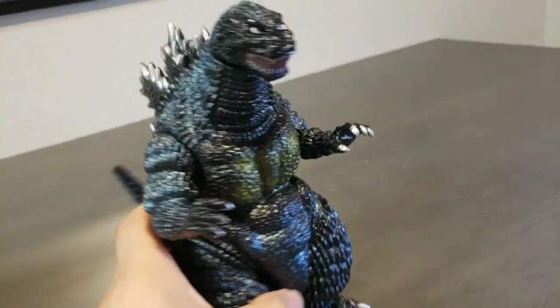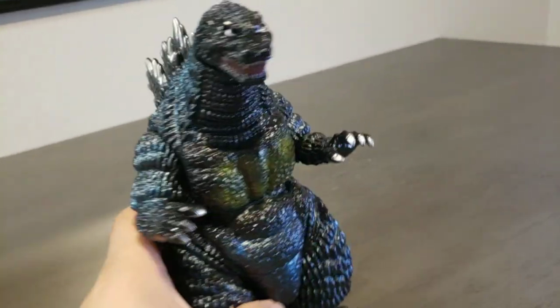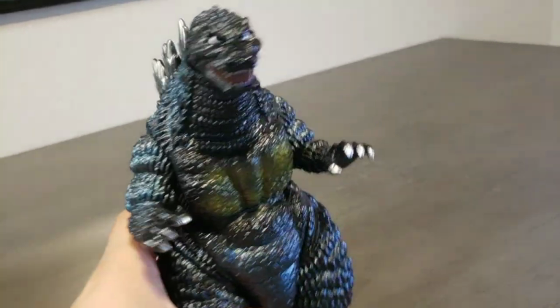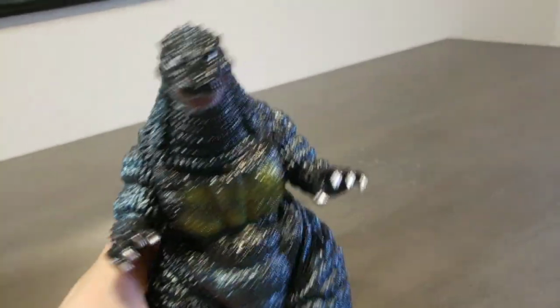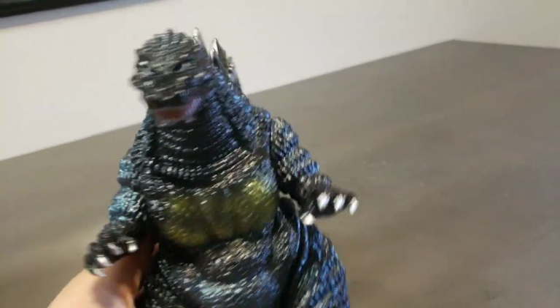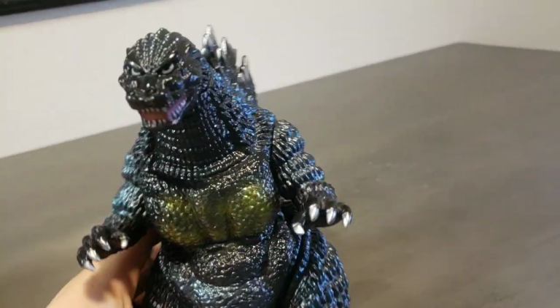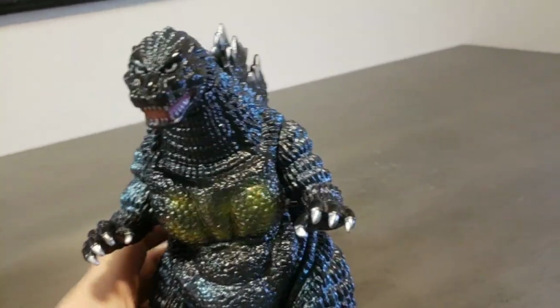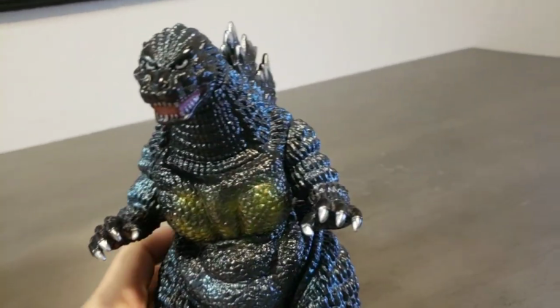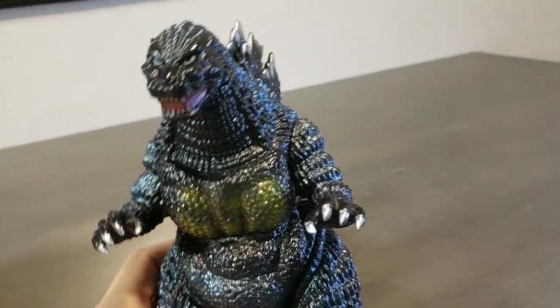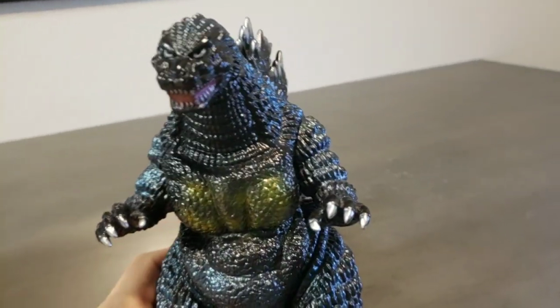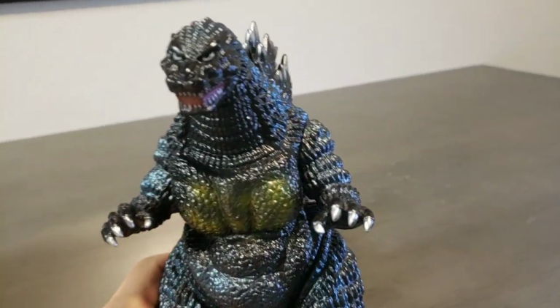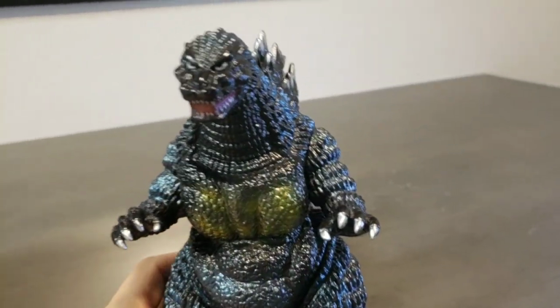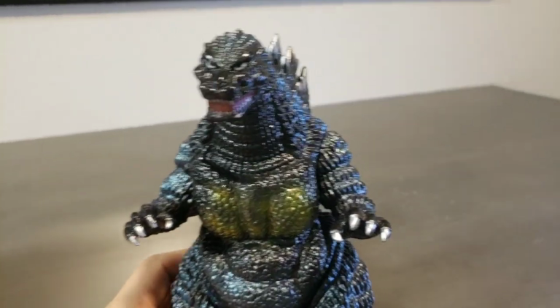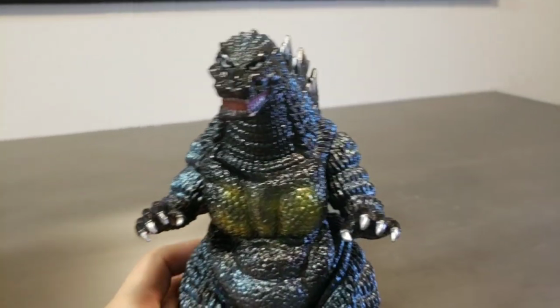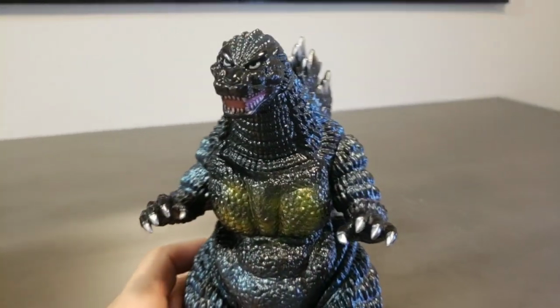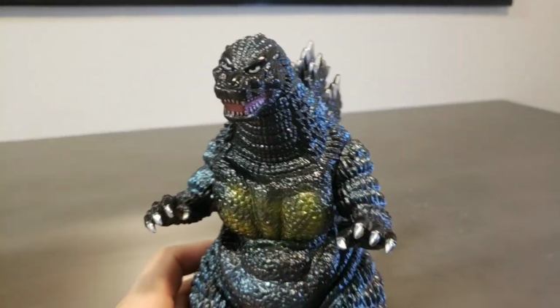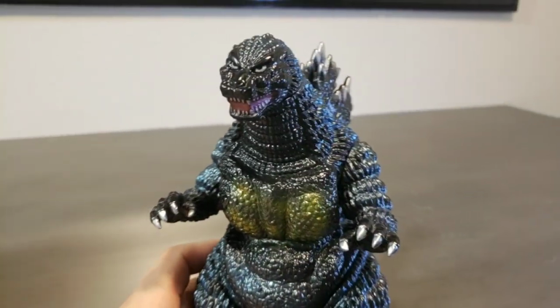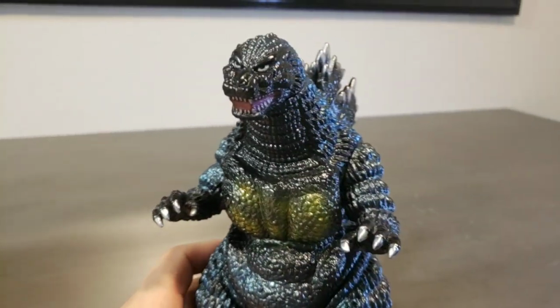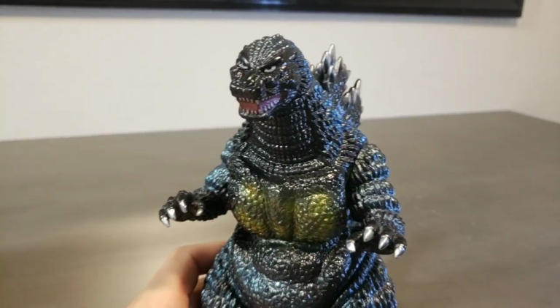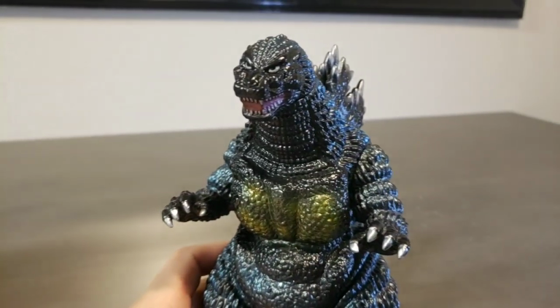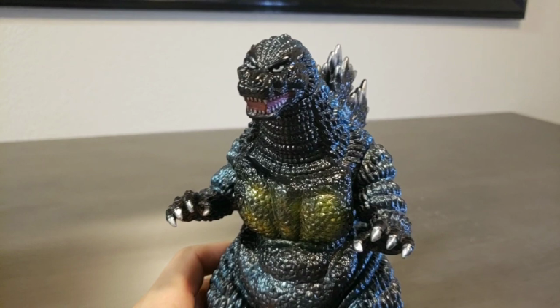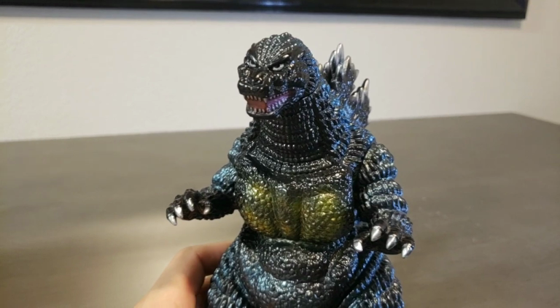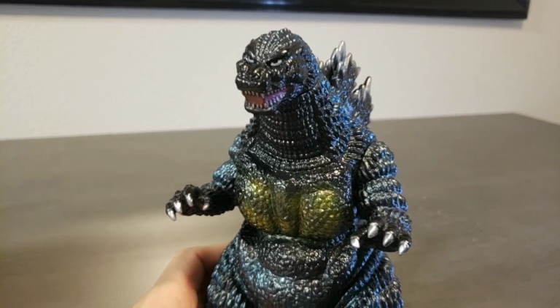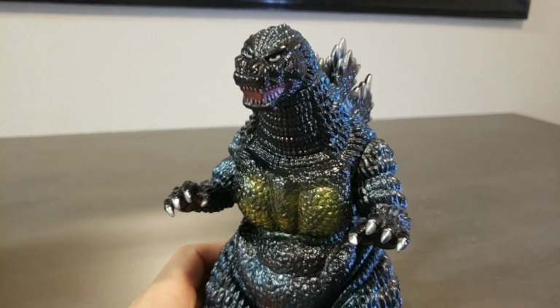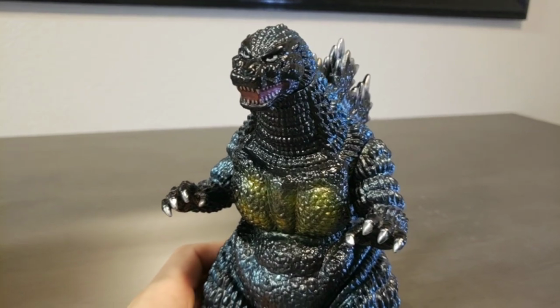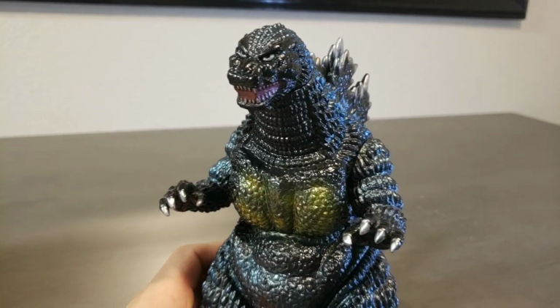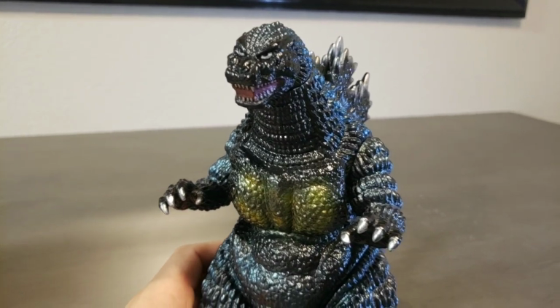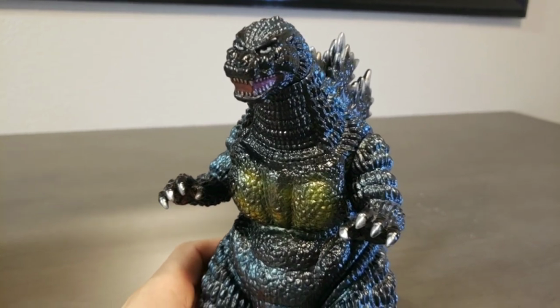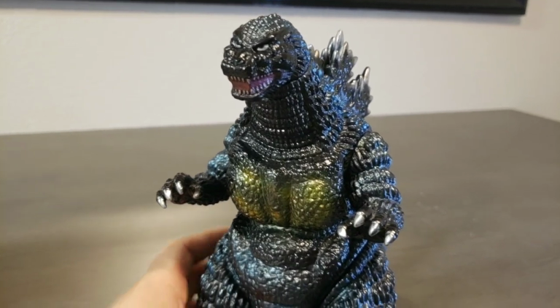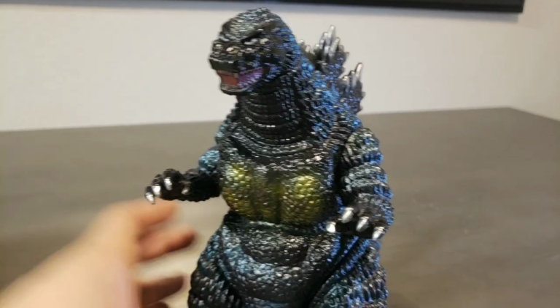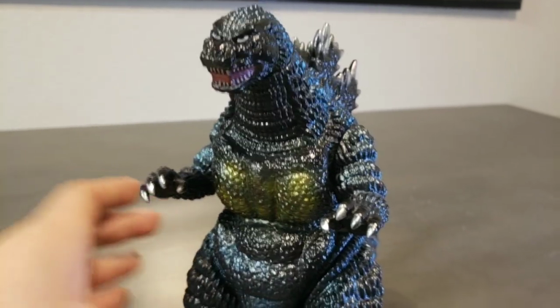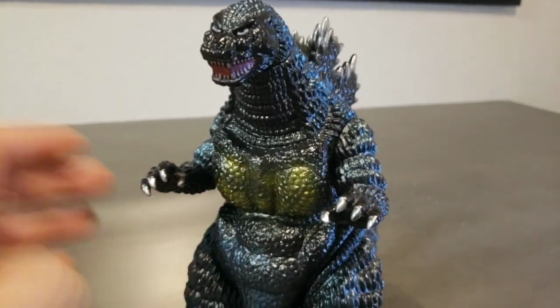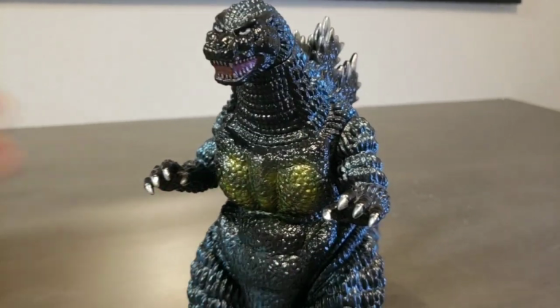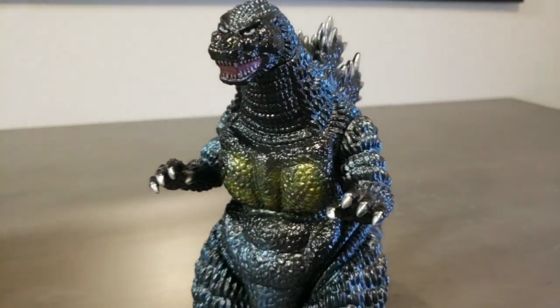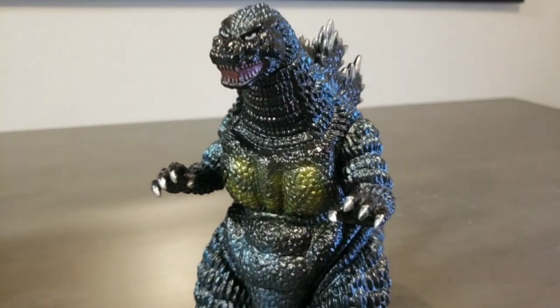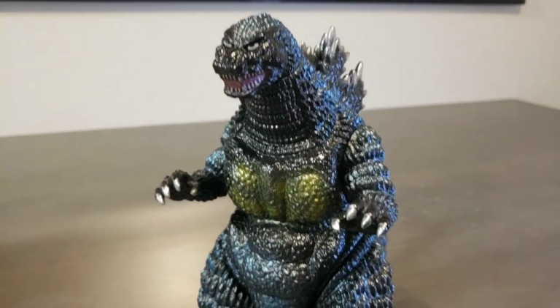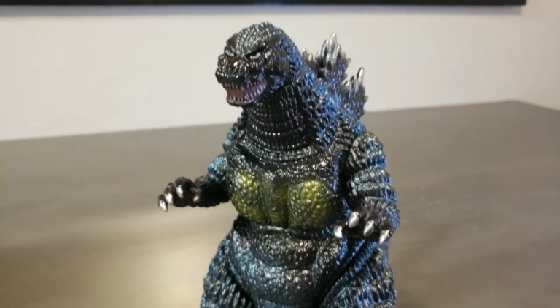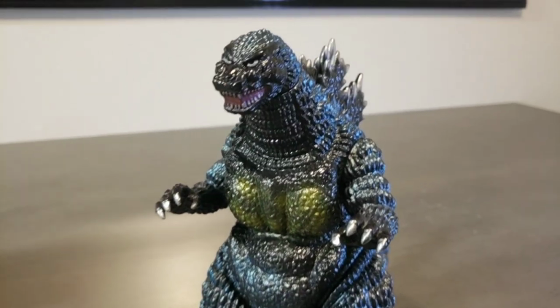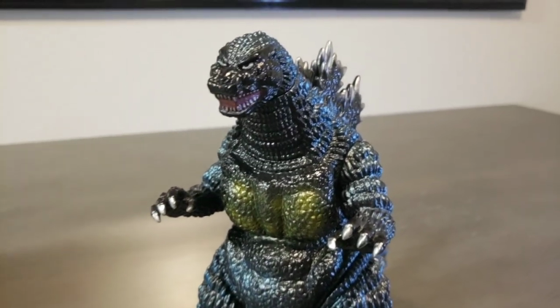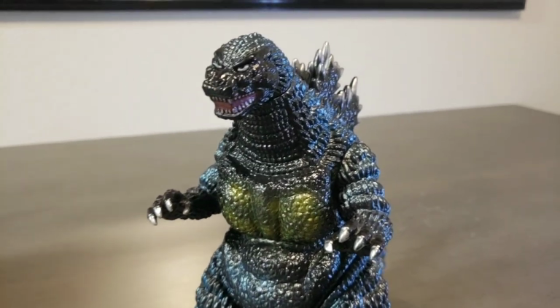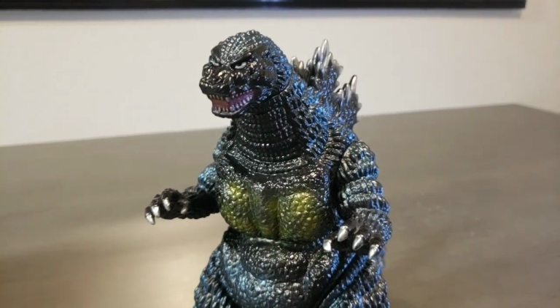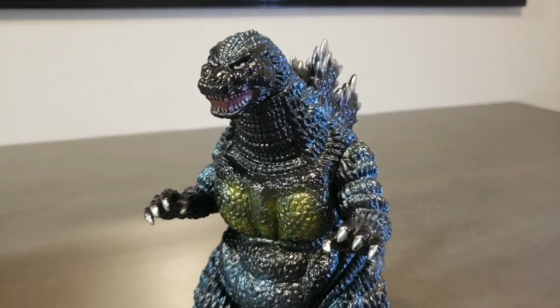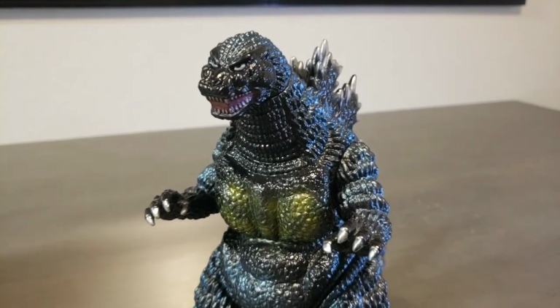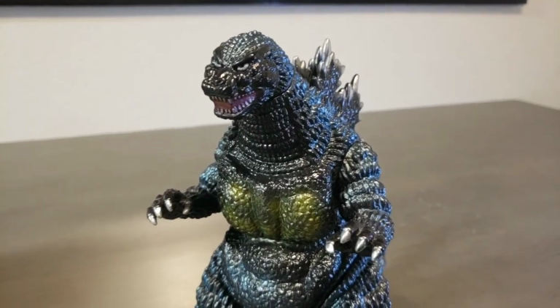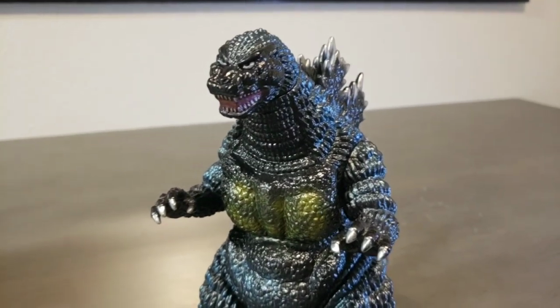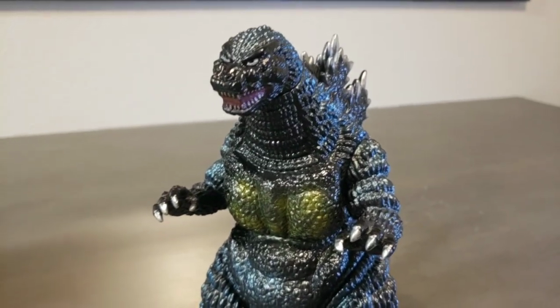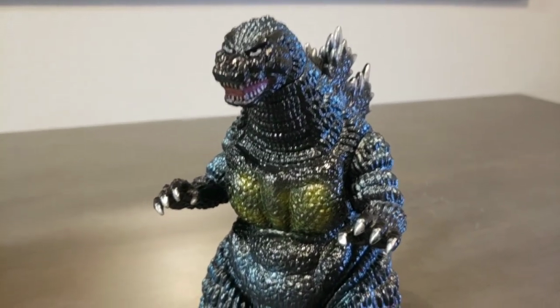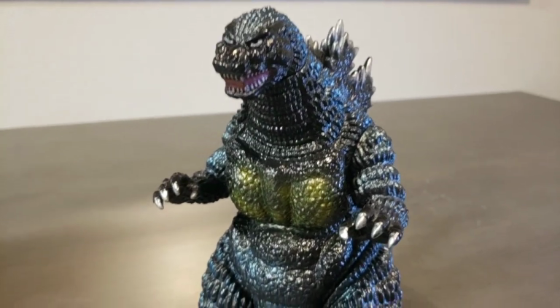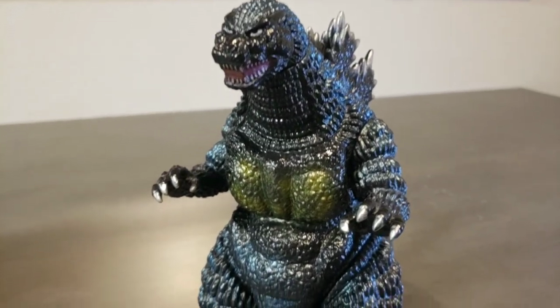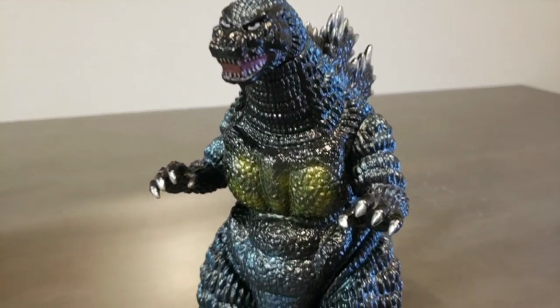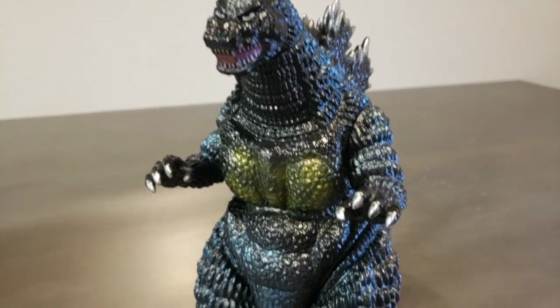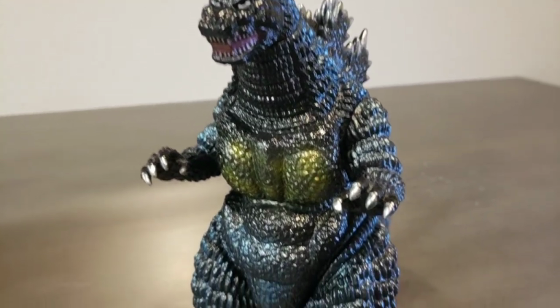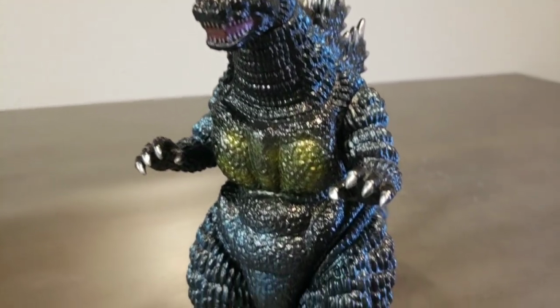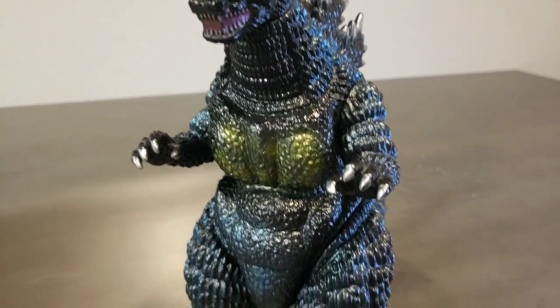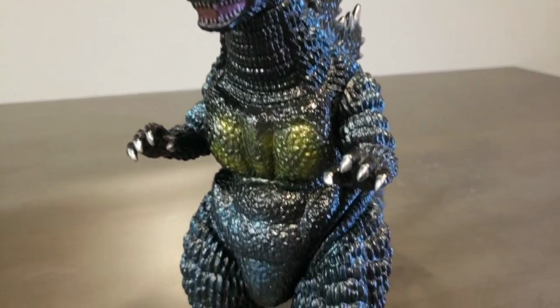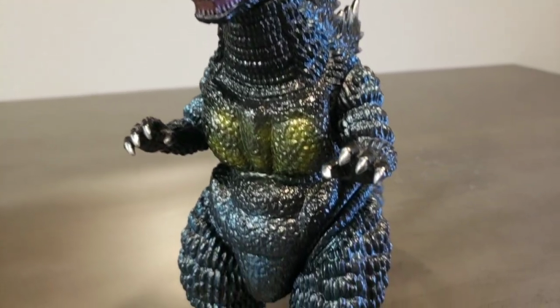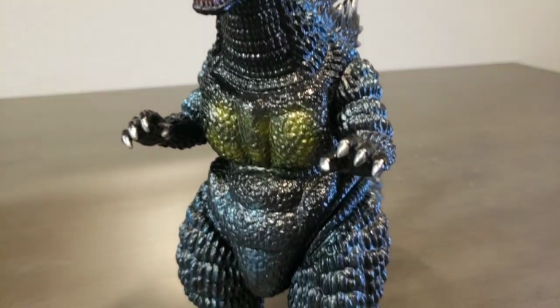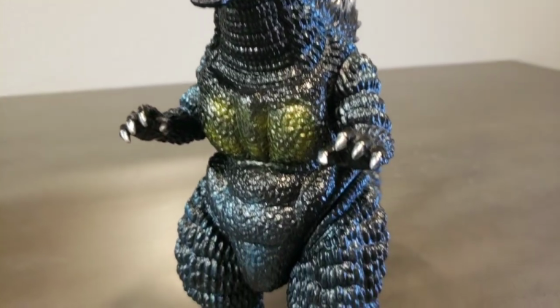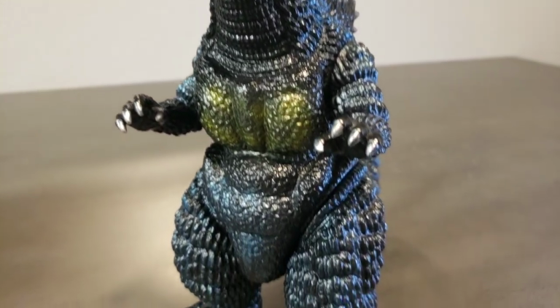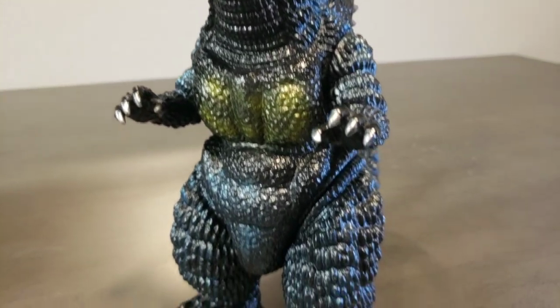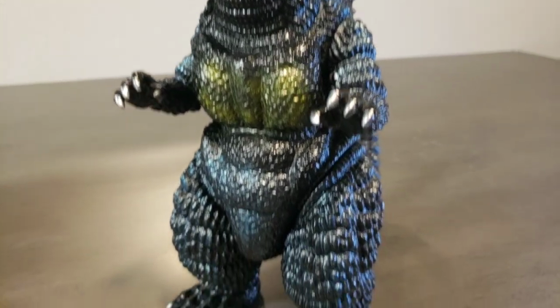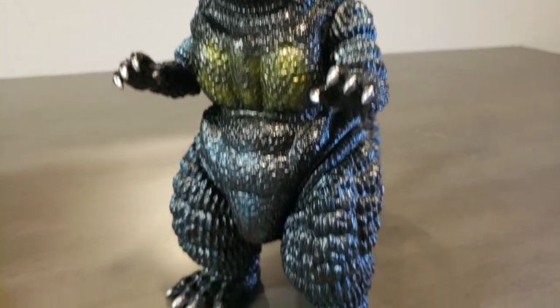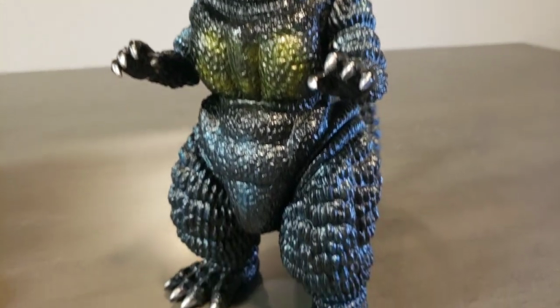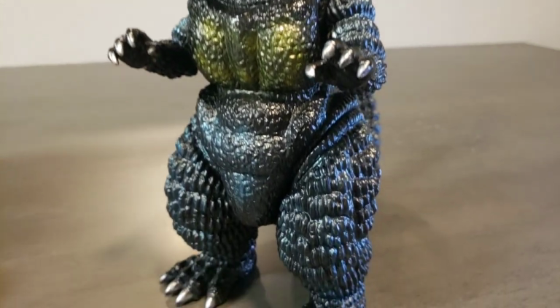For now, you guys, take care of yourselves. Take care of your figures. Keep the Kaiju faith alive, and we'll see you guys in the next review.